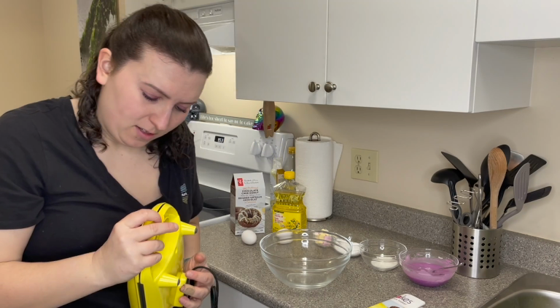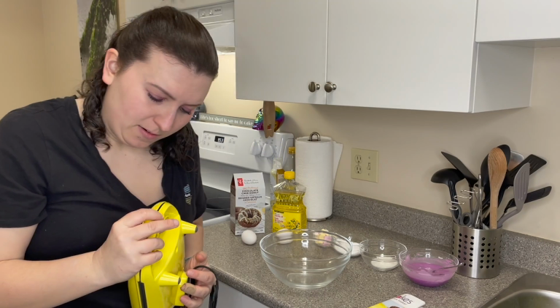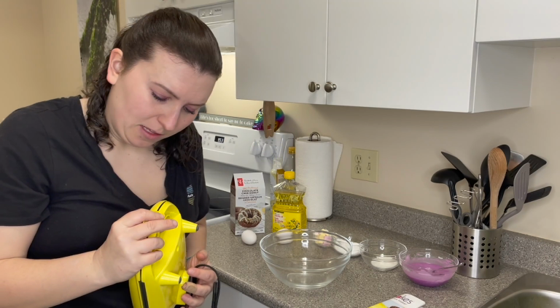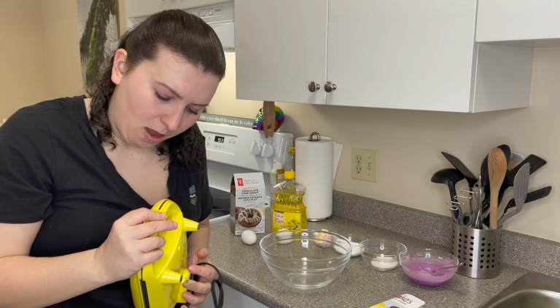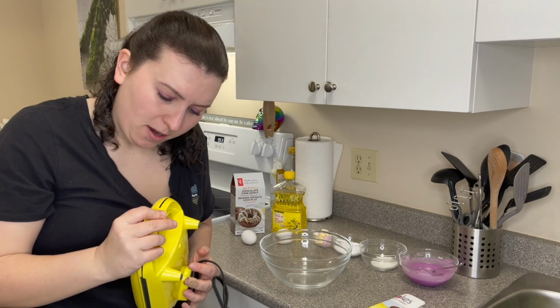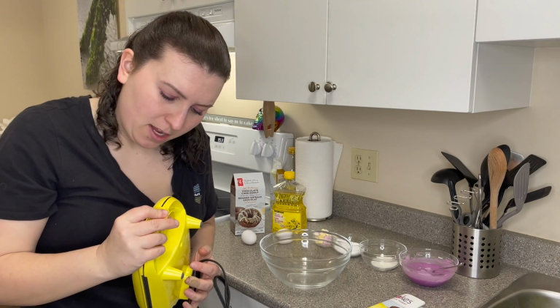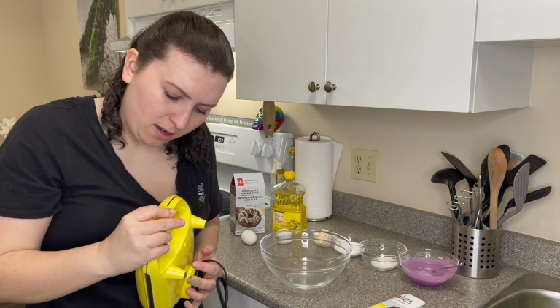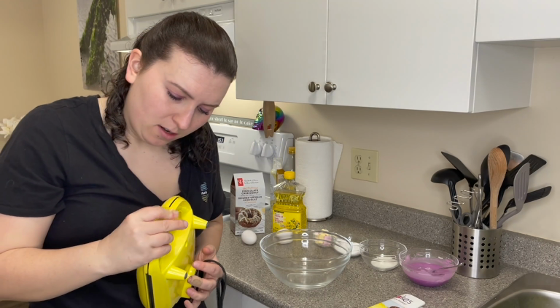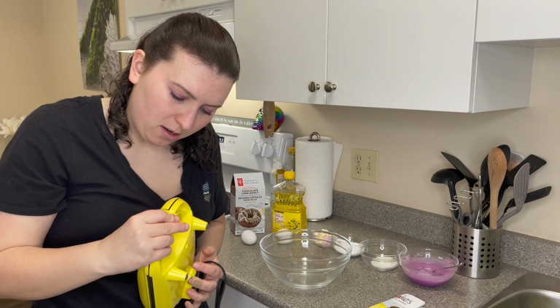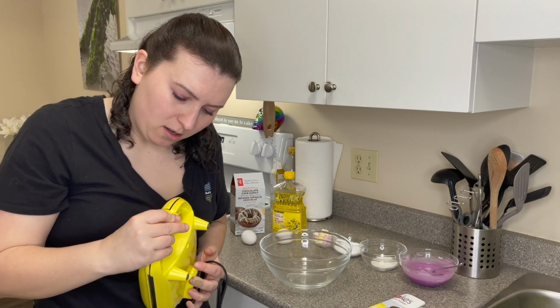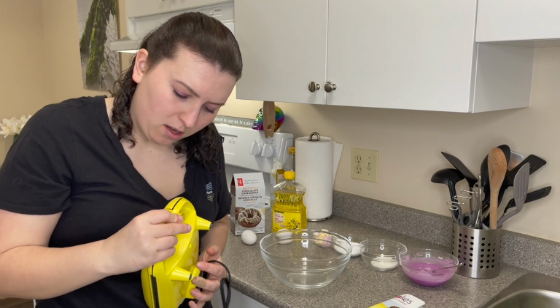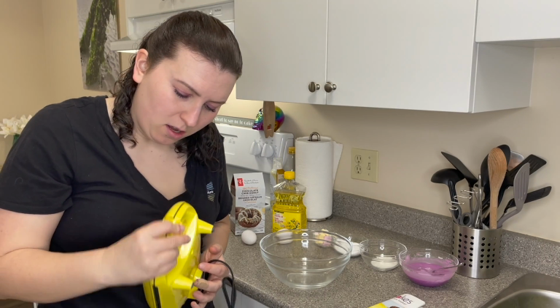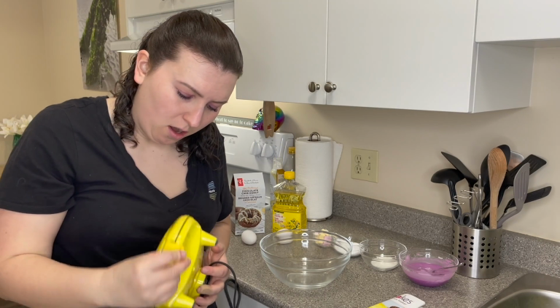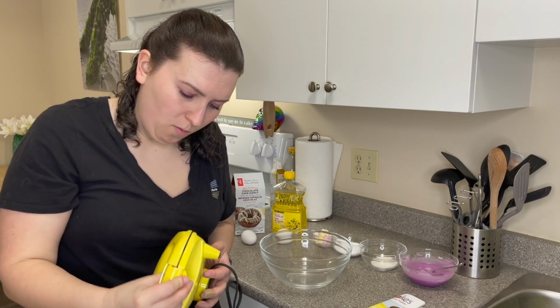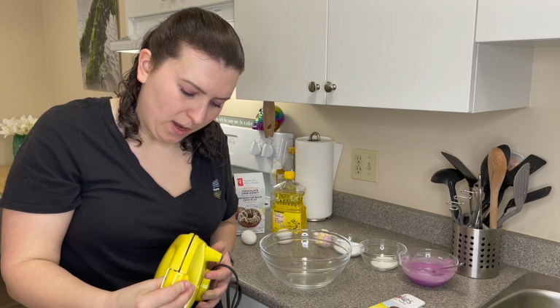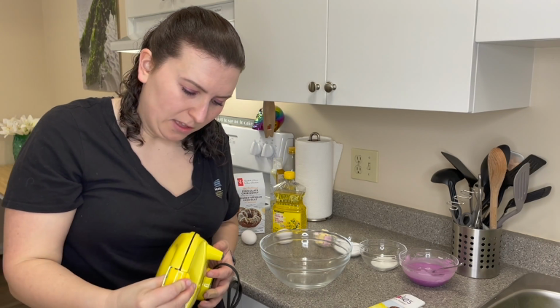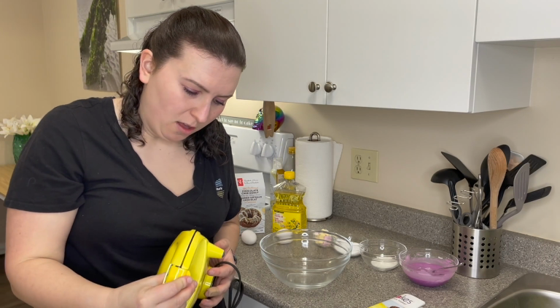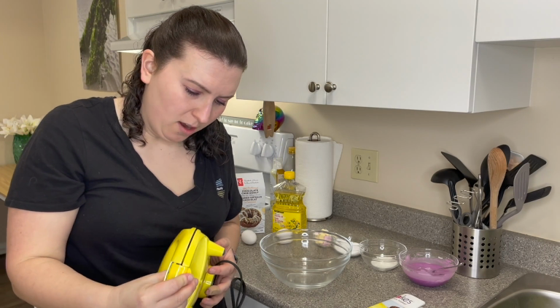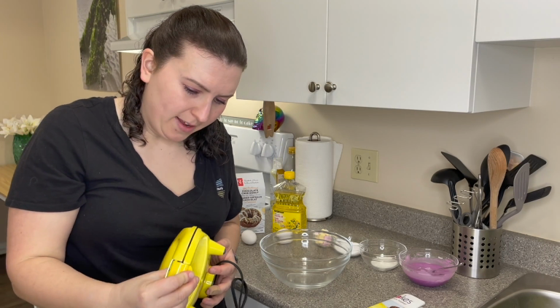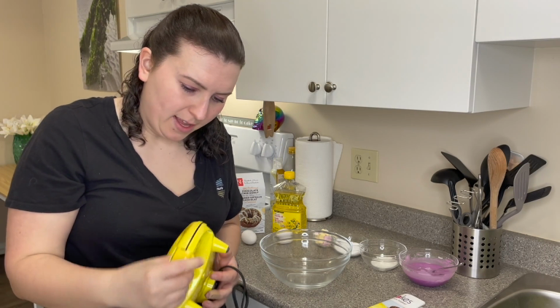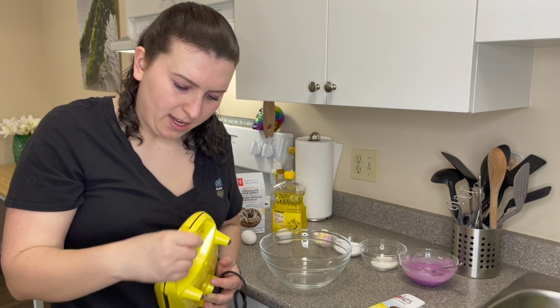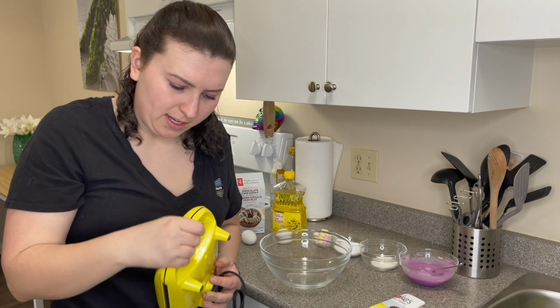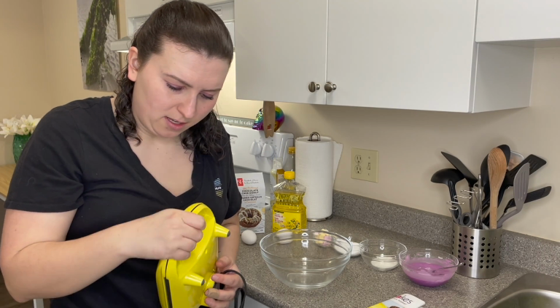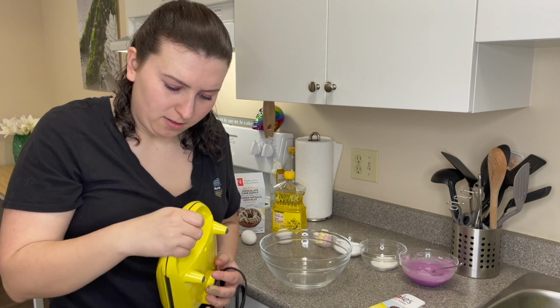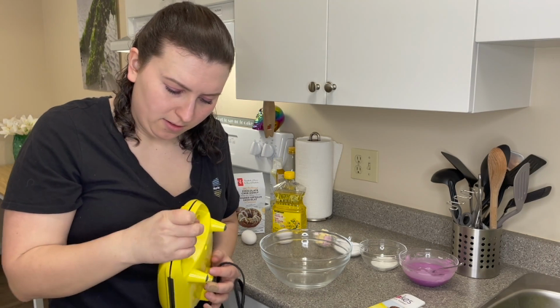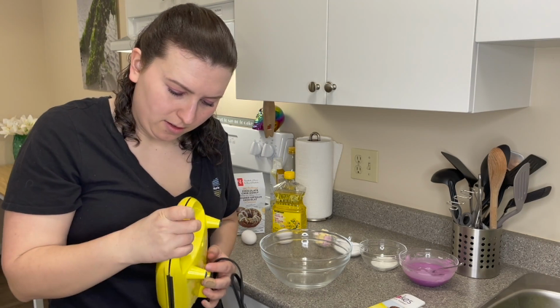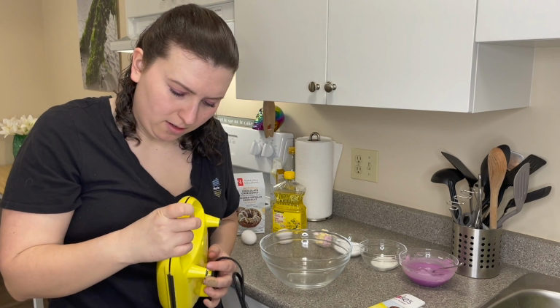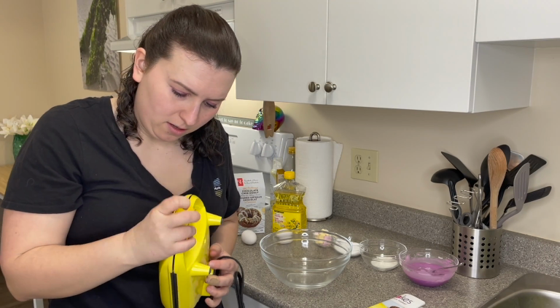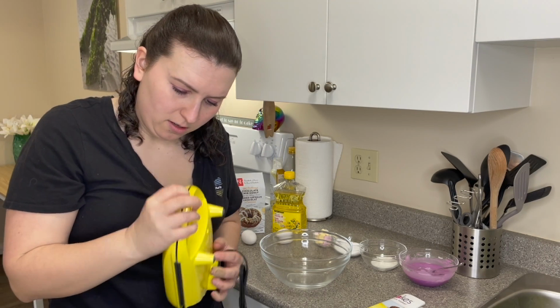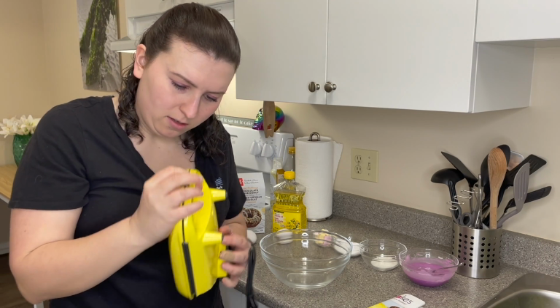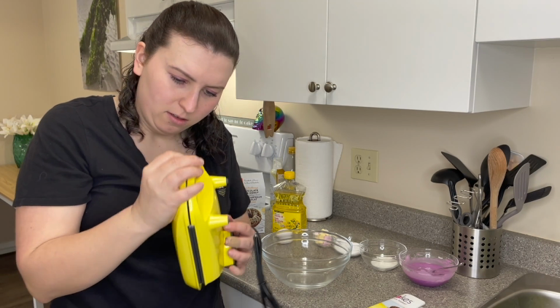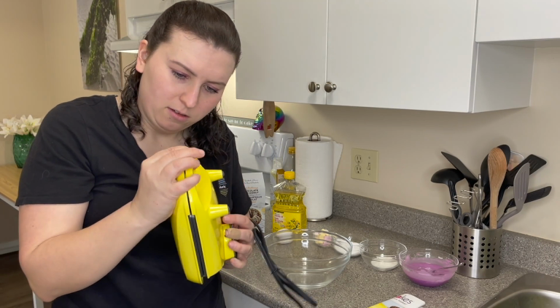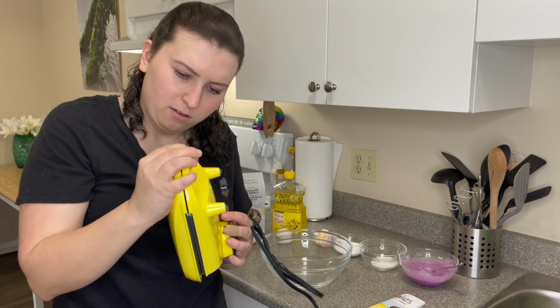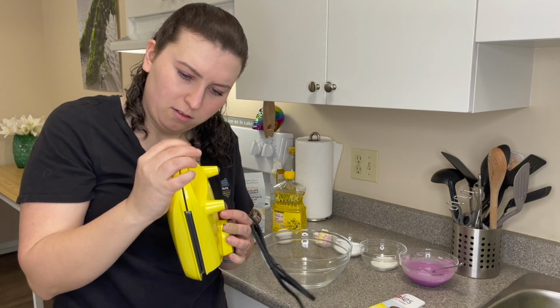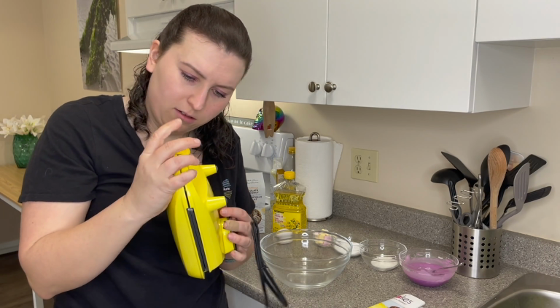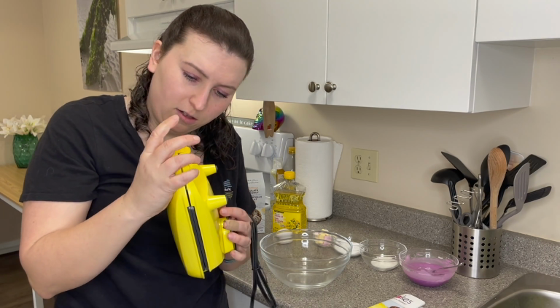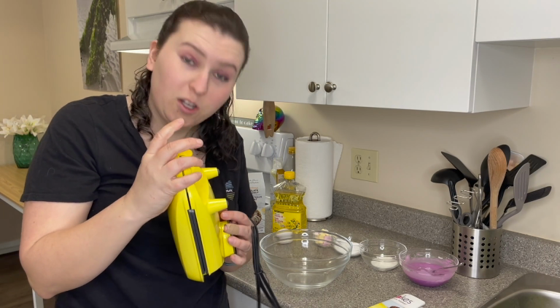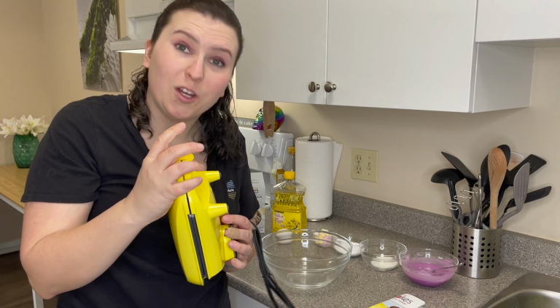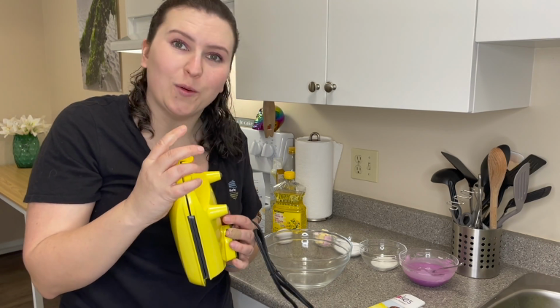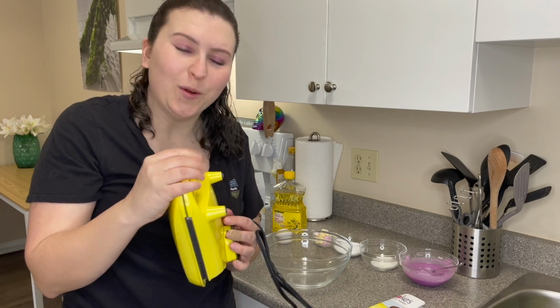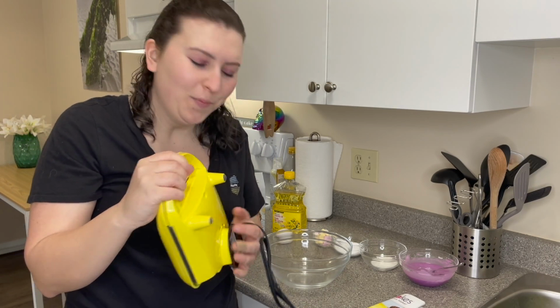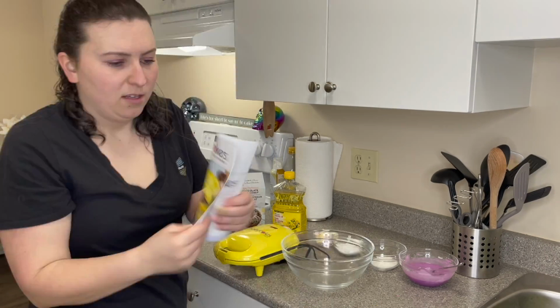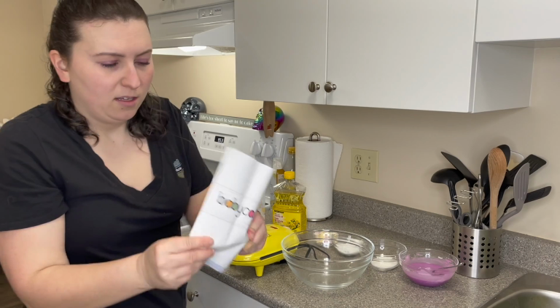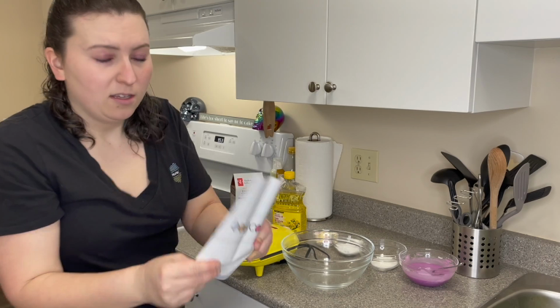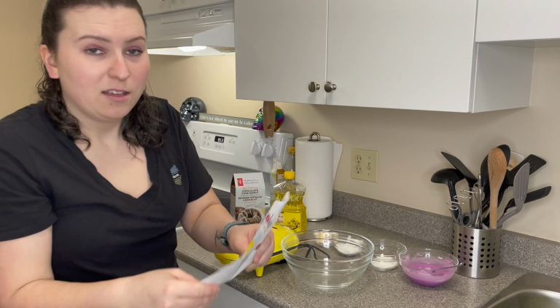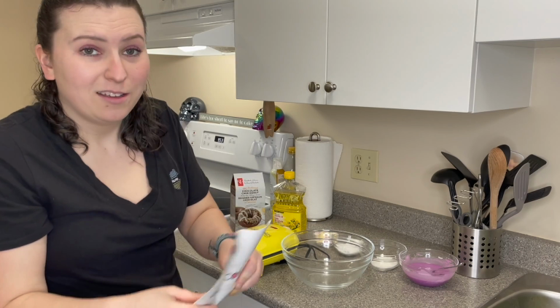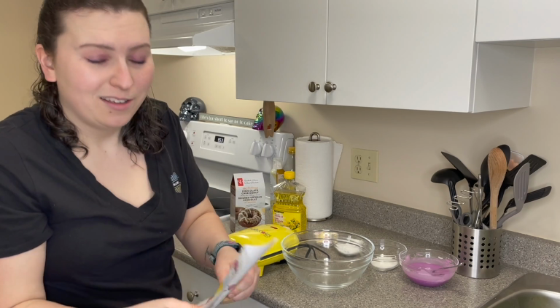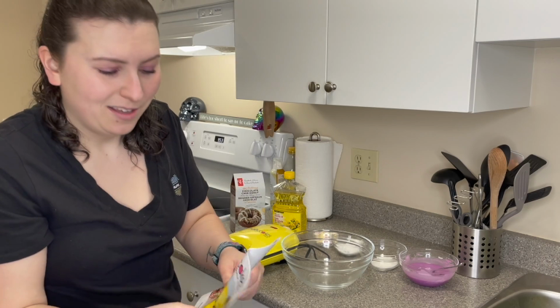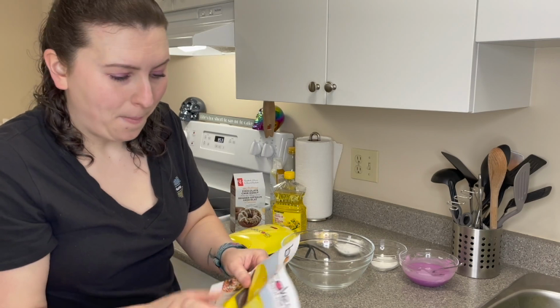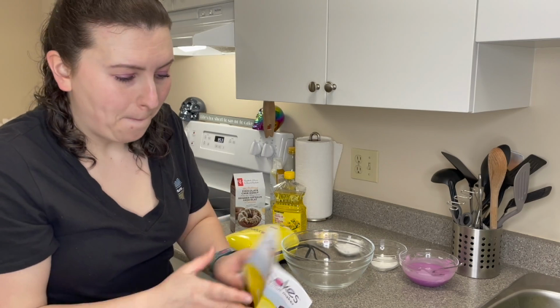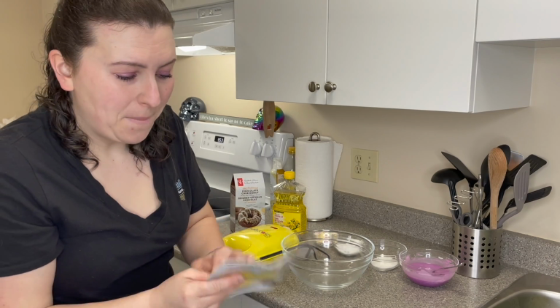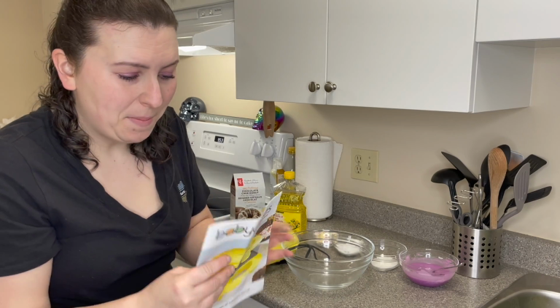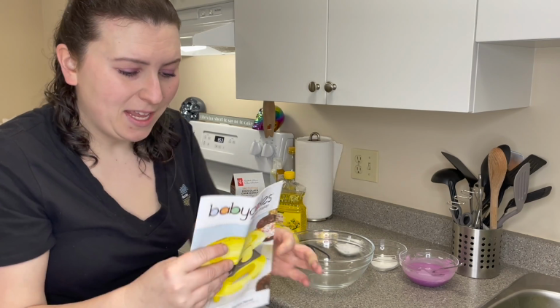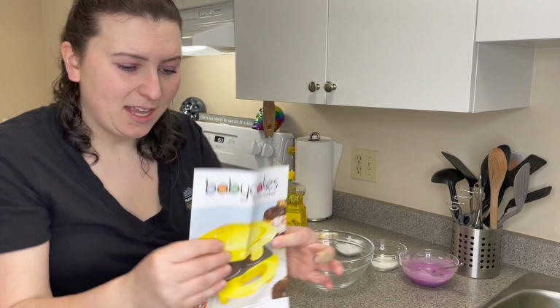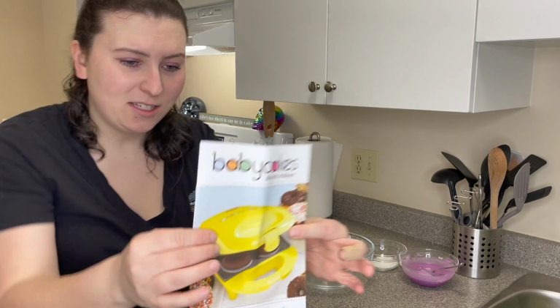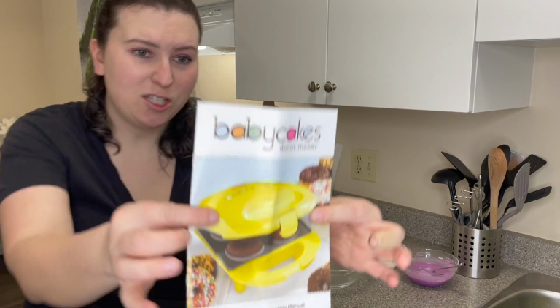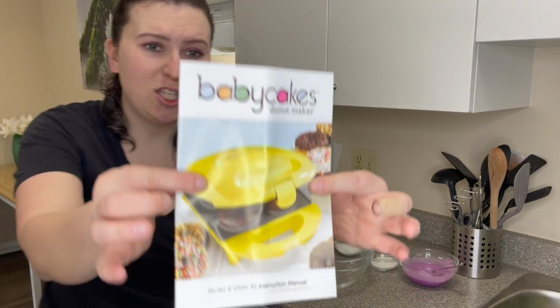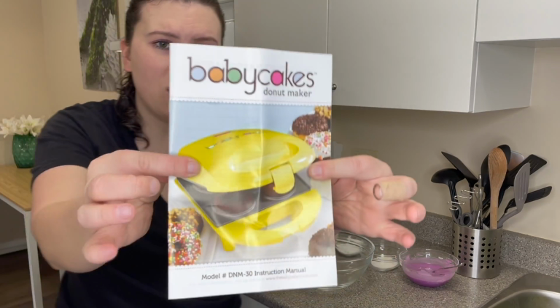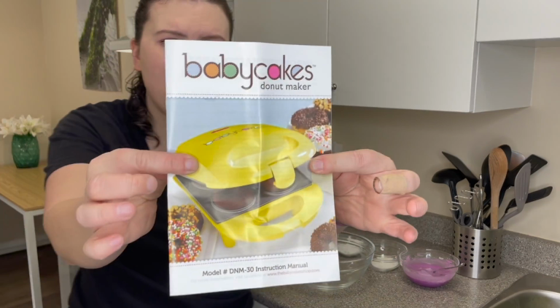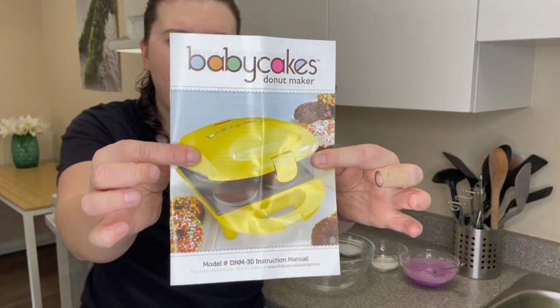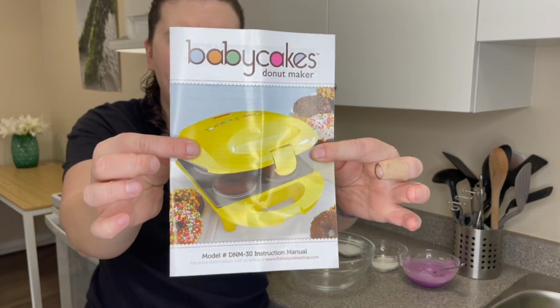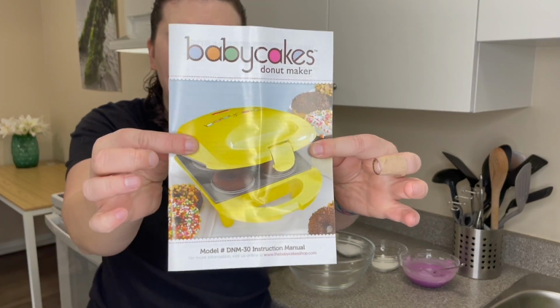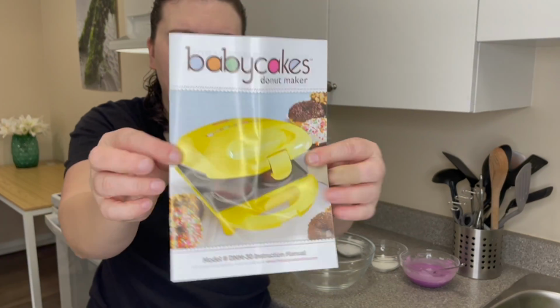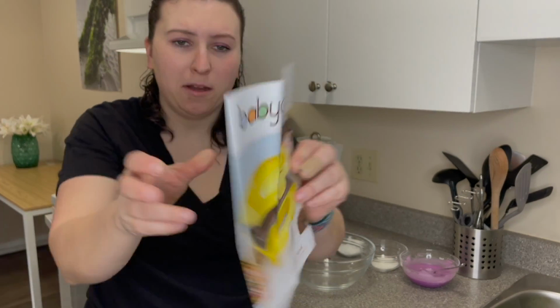Do we lock it? Oh, we lock it — cool. Baby Cakes donut maker.